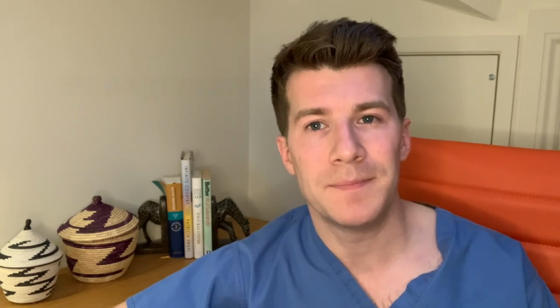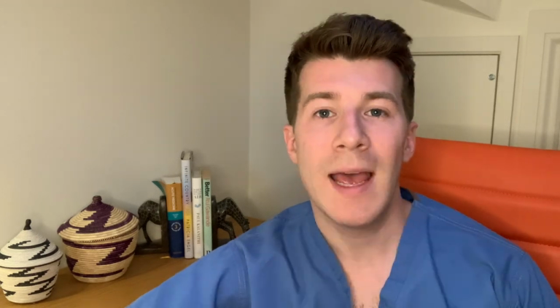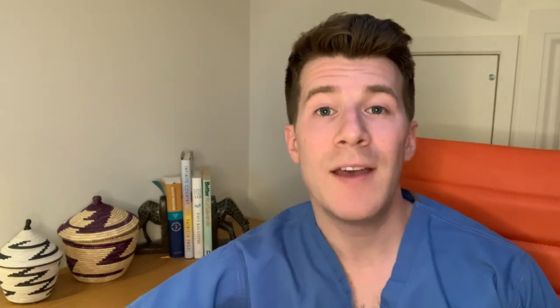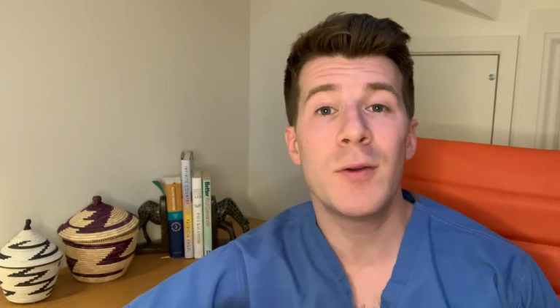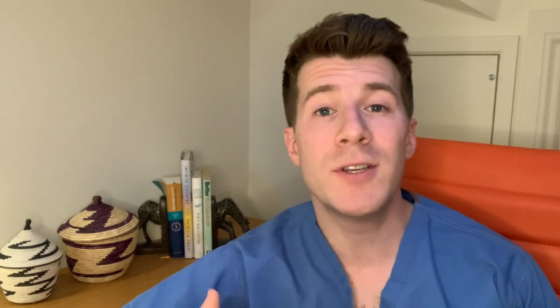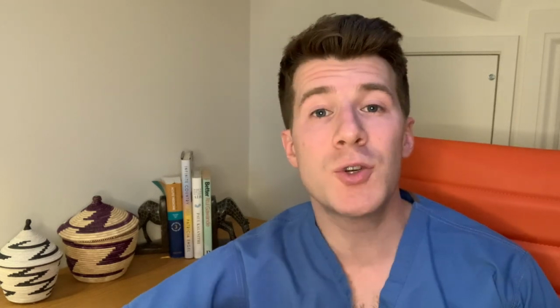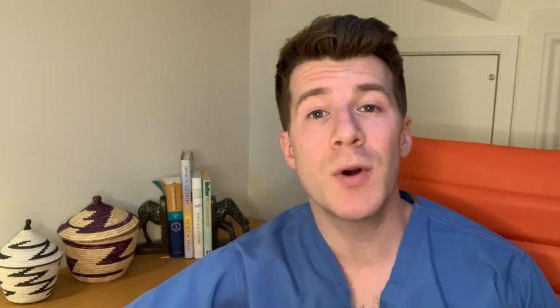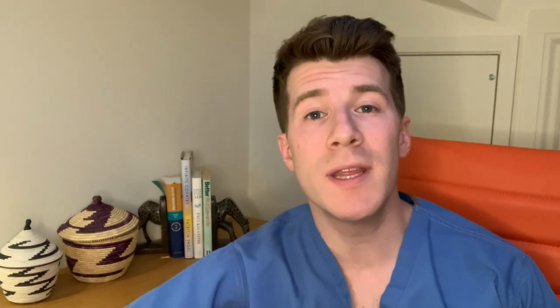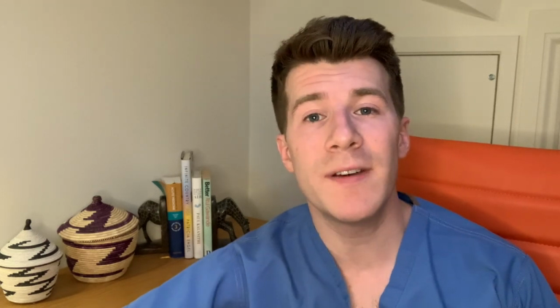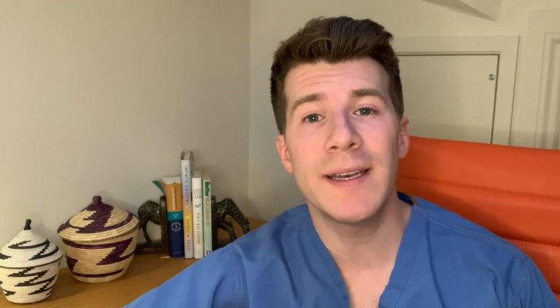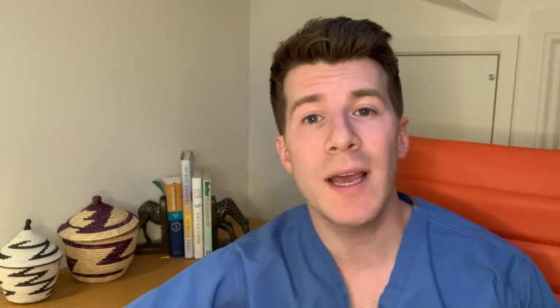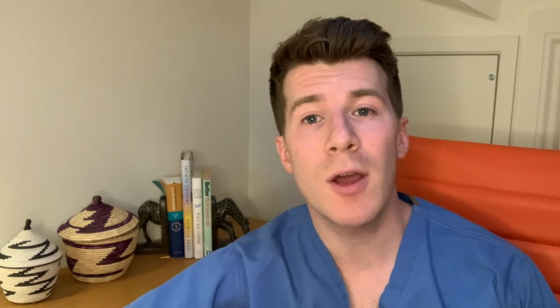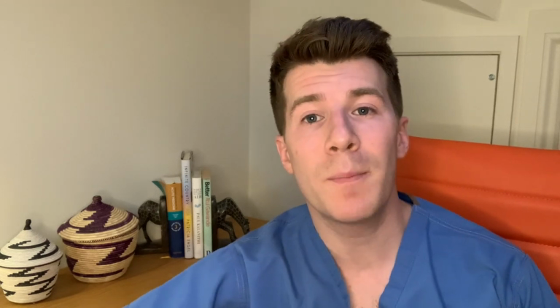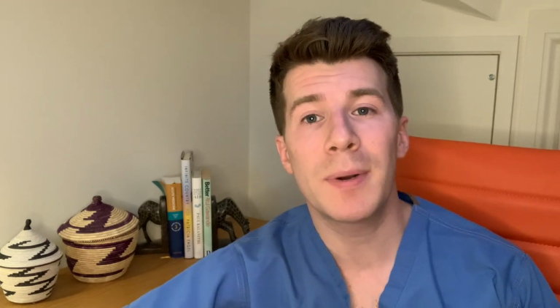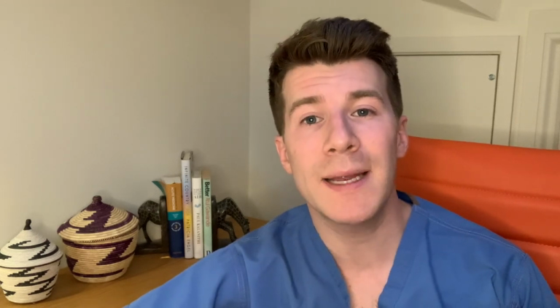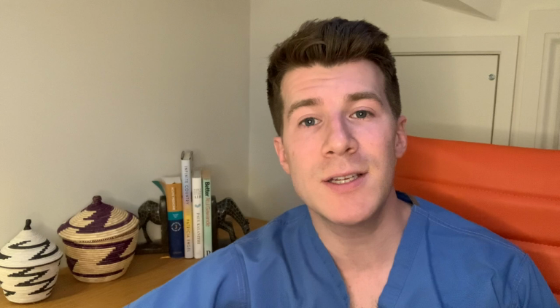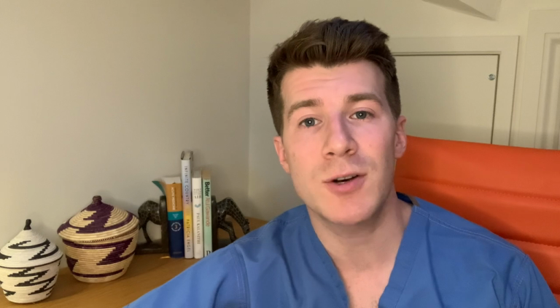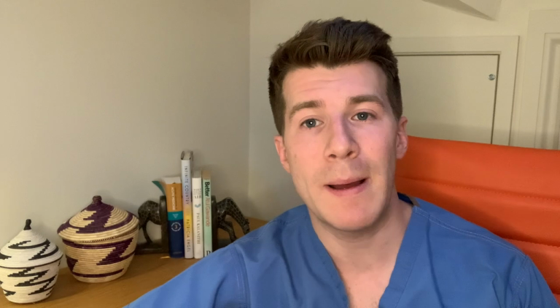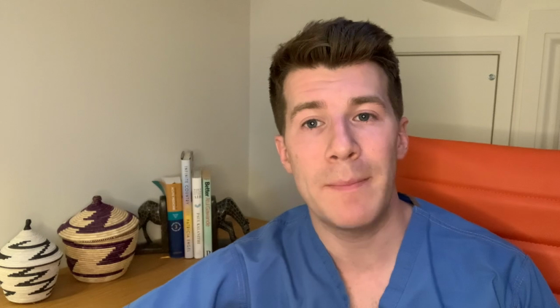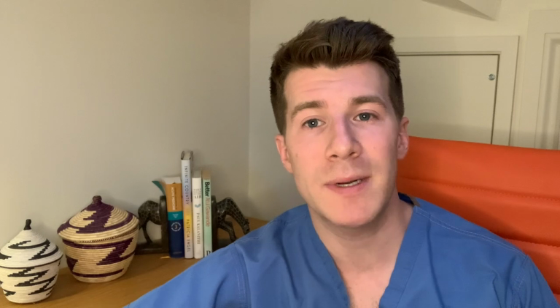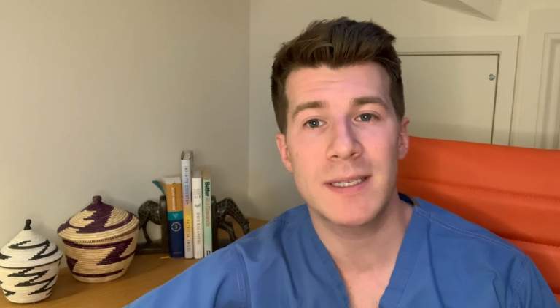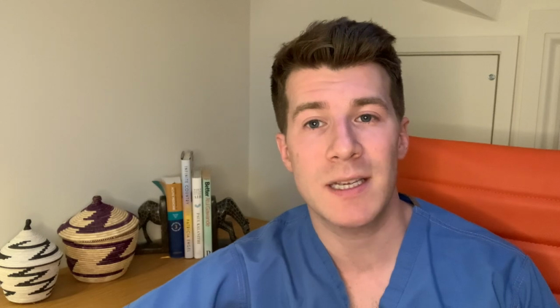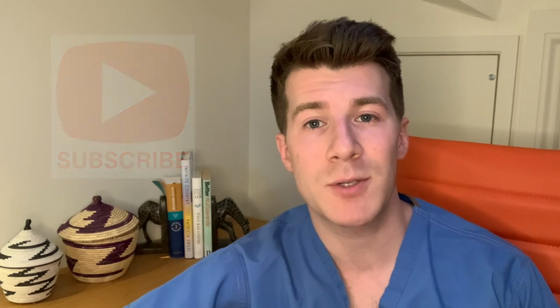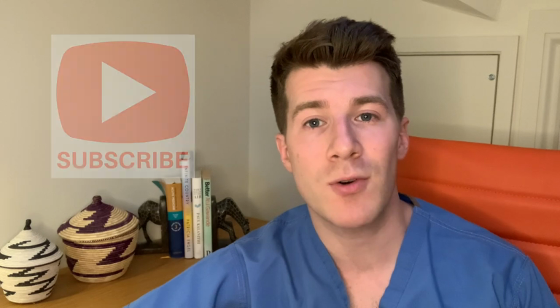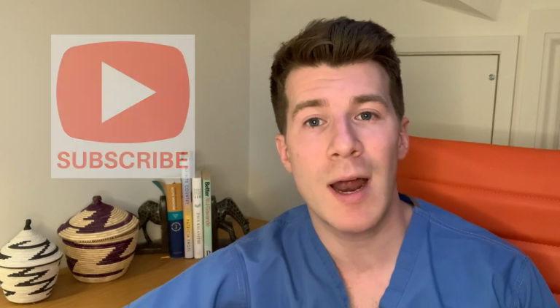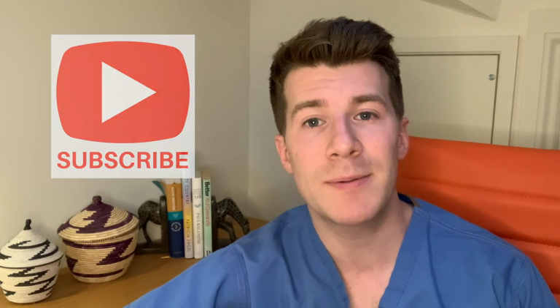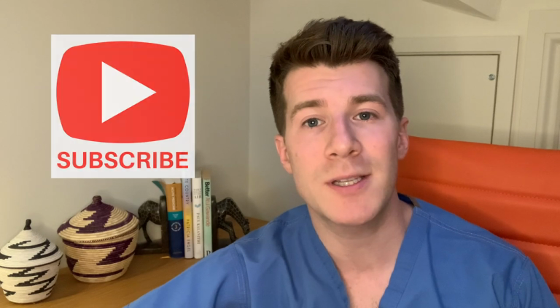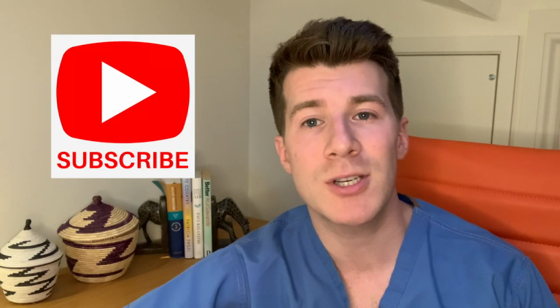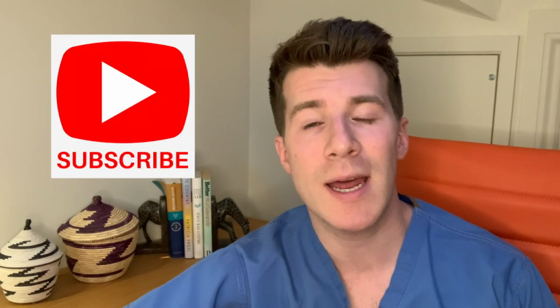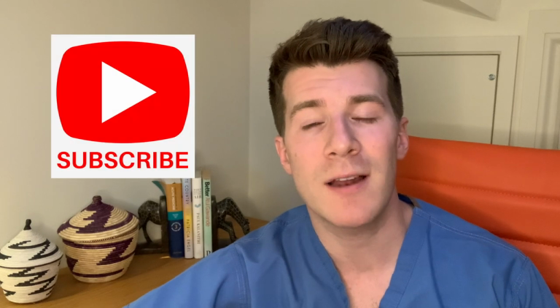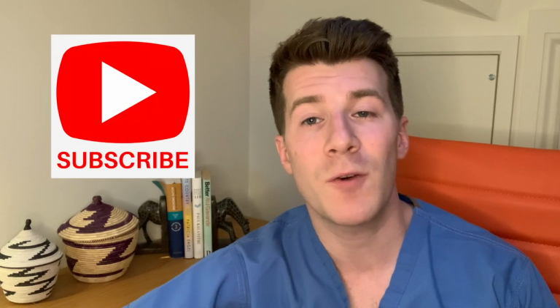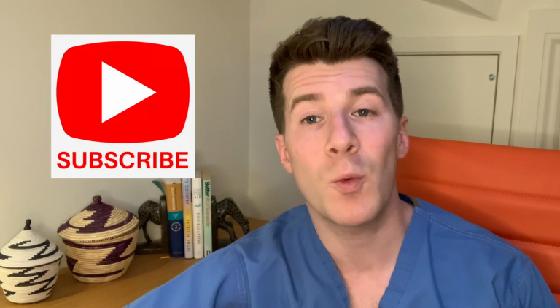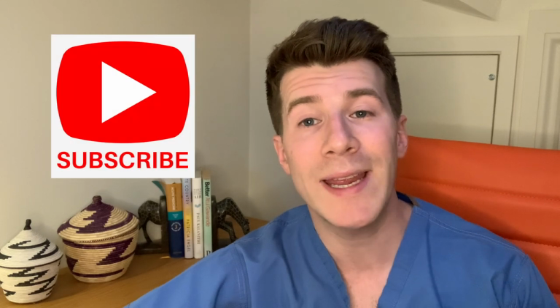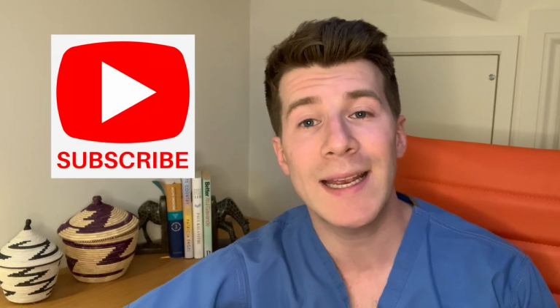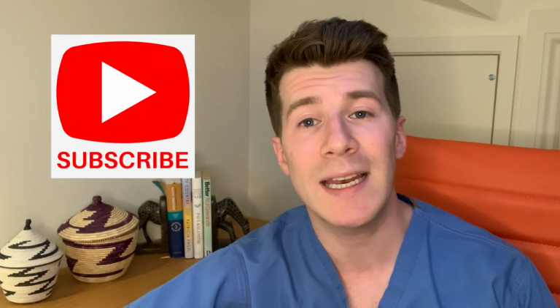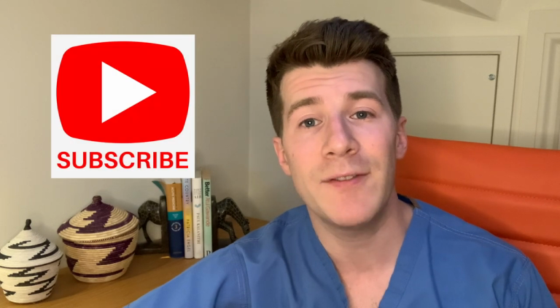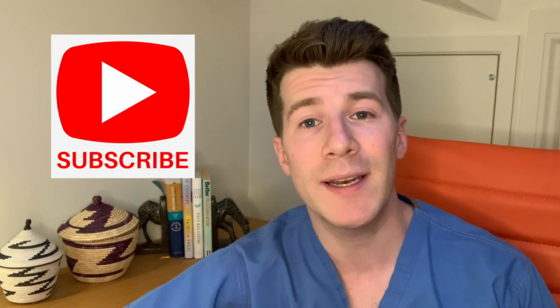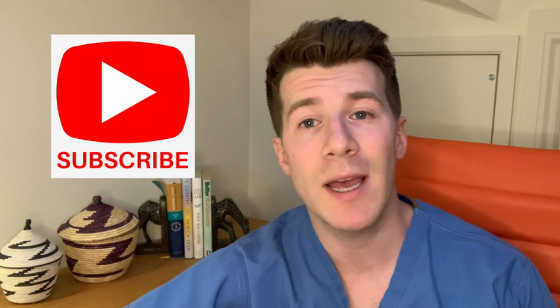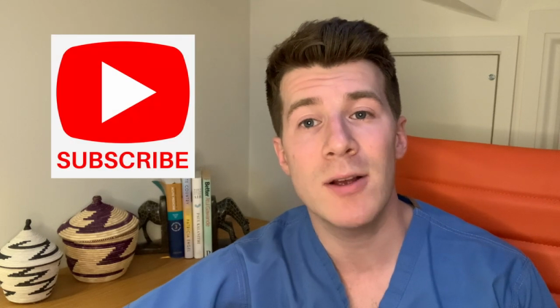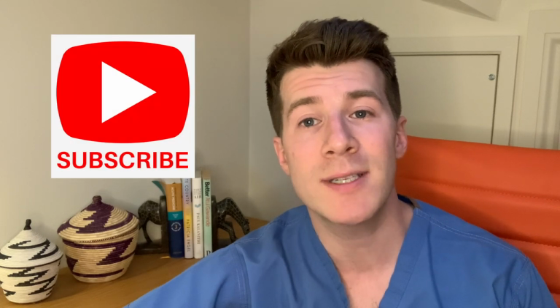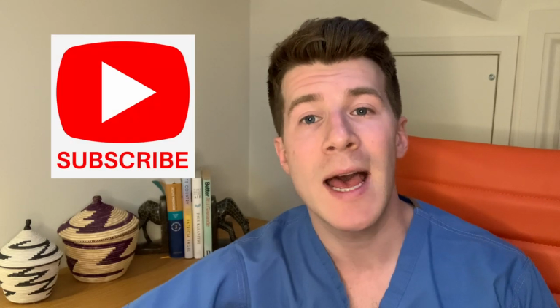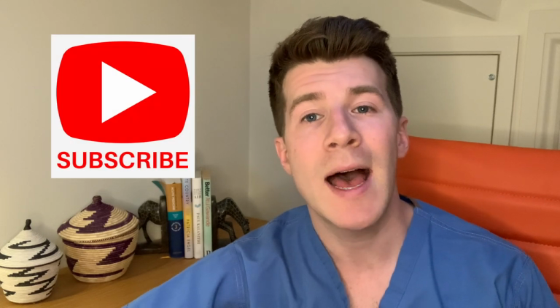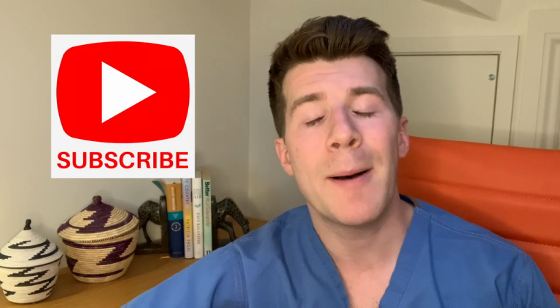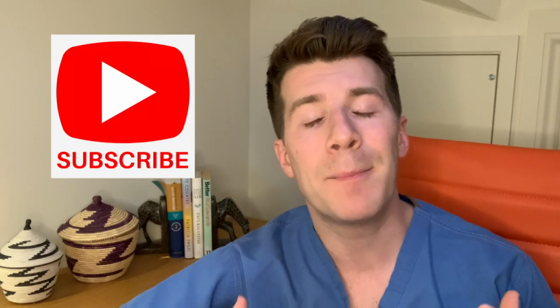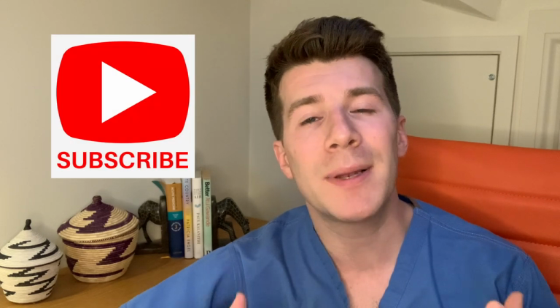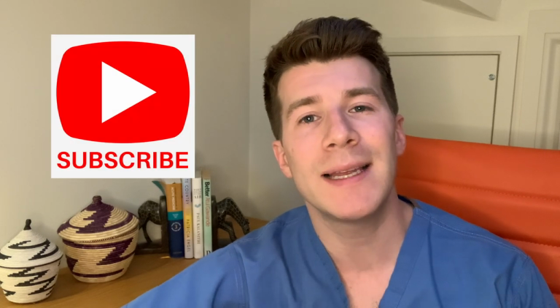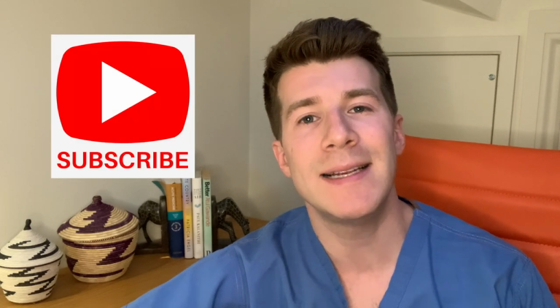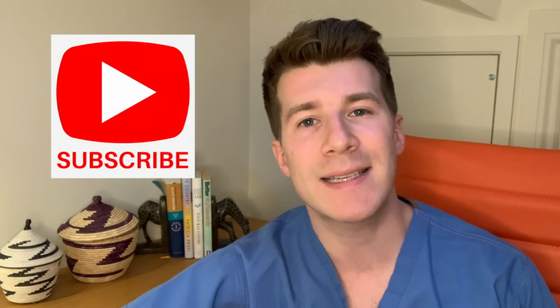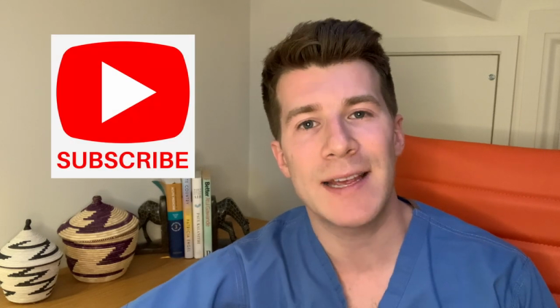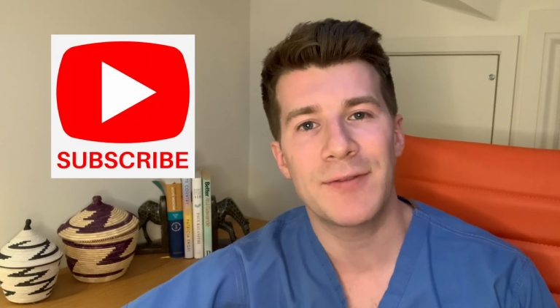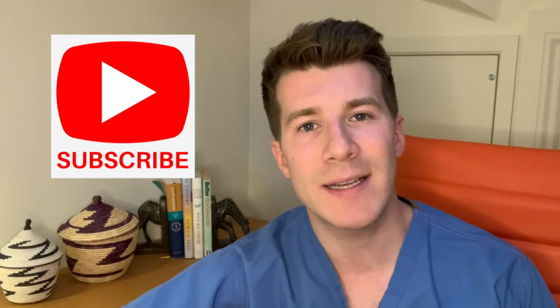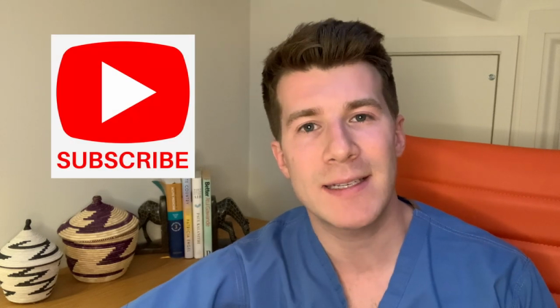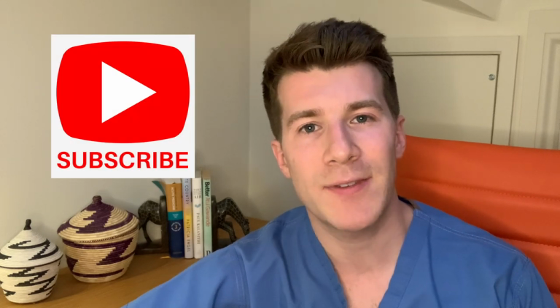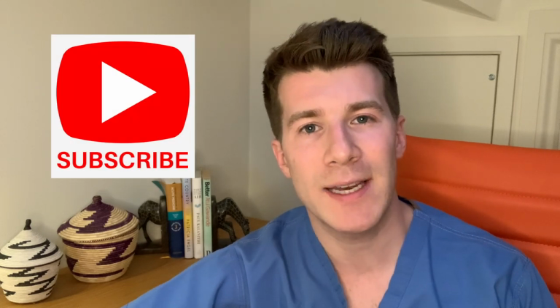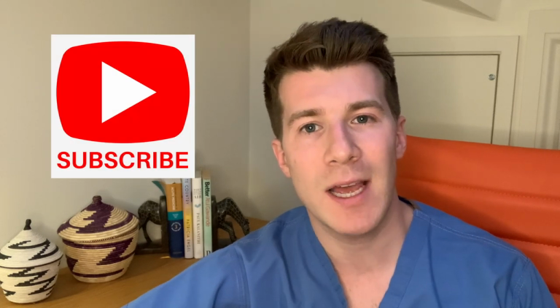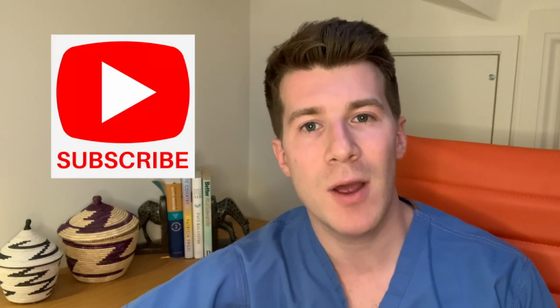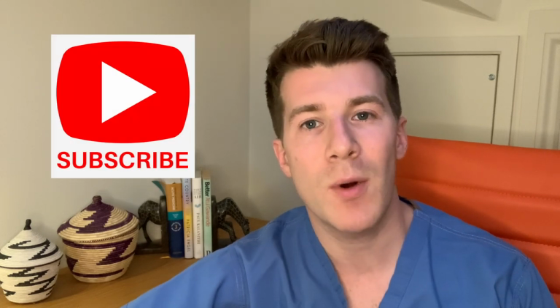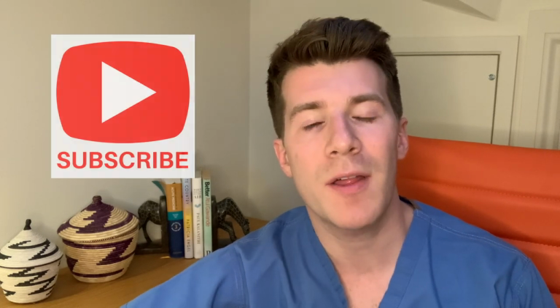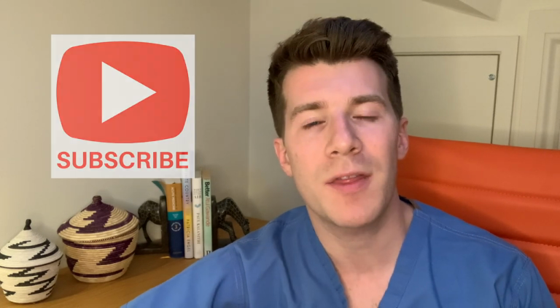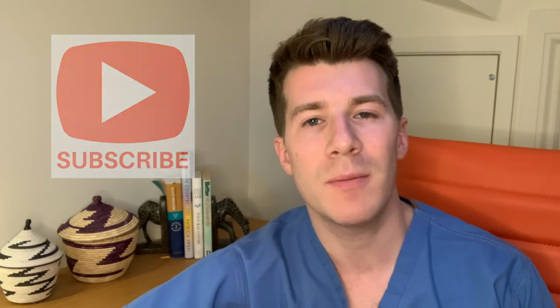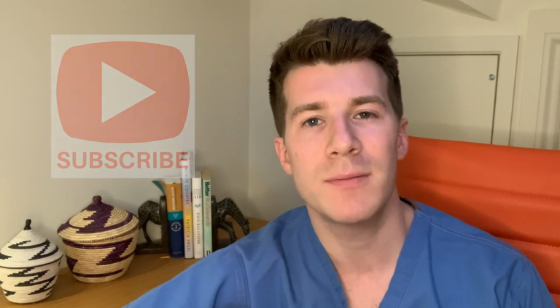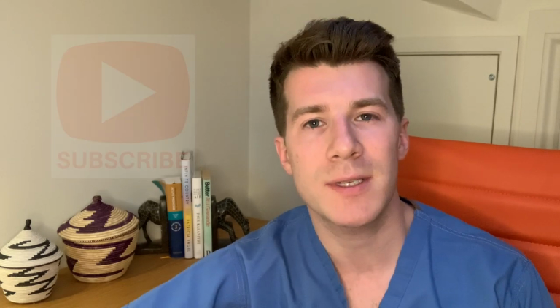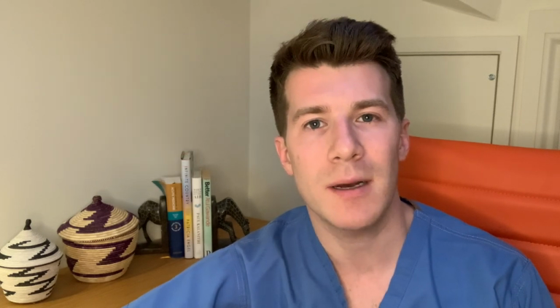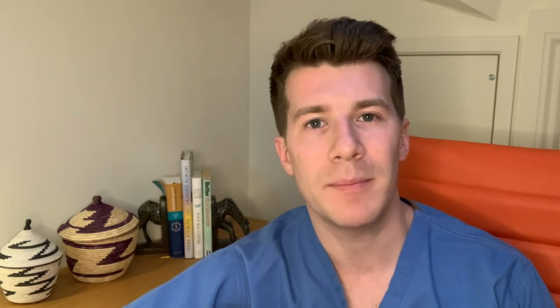If you enjoy the video please remember to subscribe to the channel for weekly videos and please give this video a thumbs up.